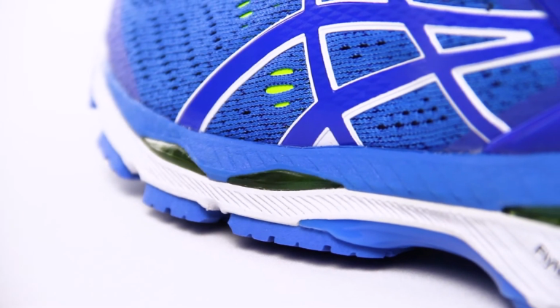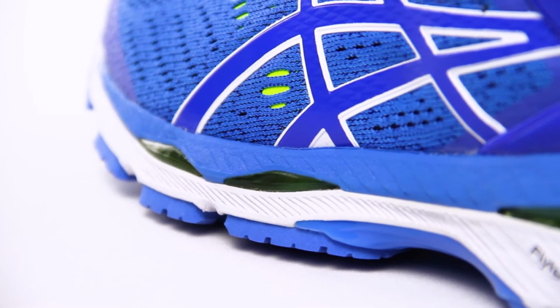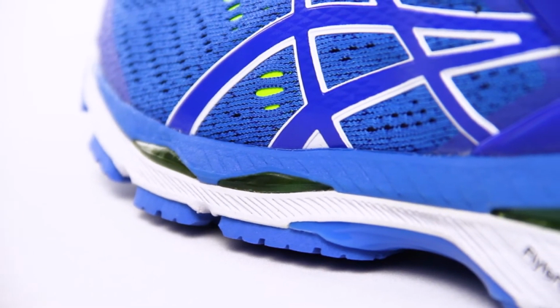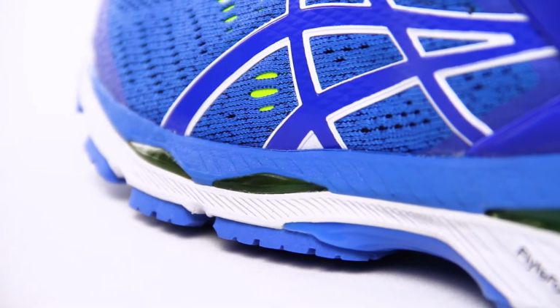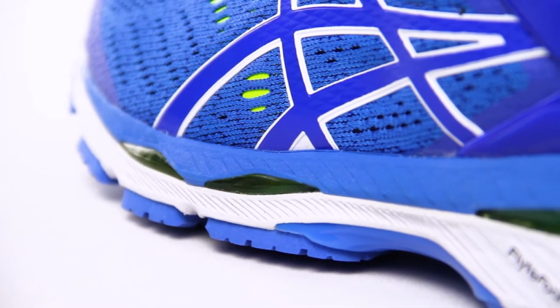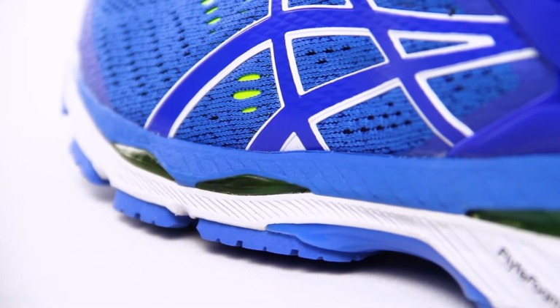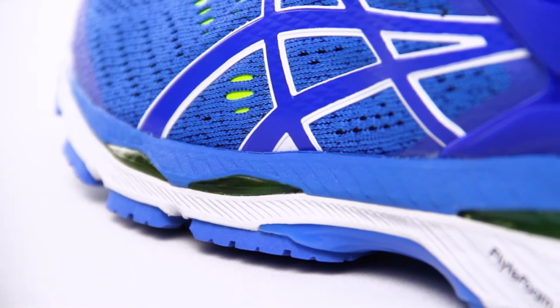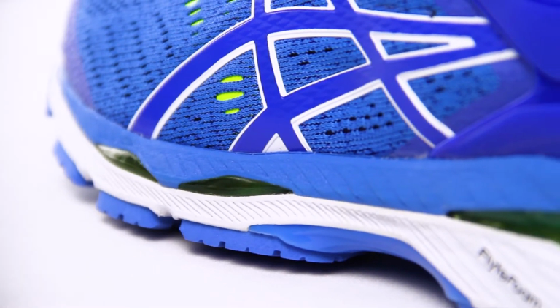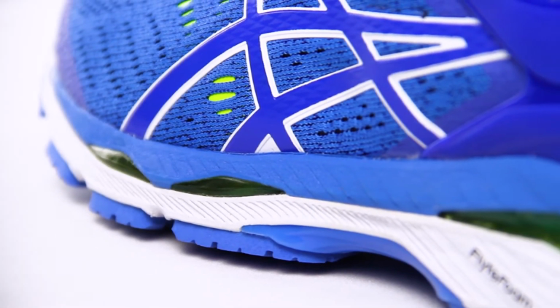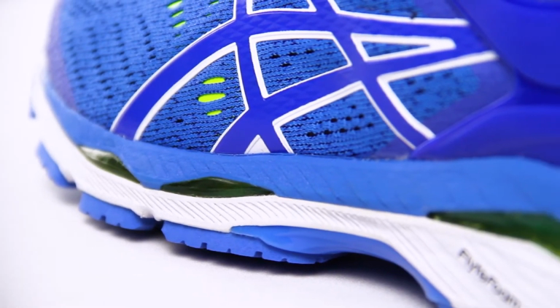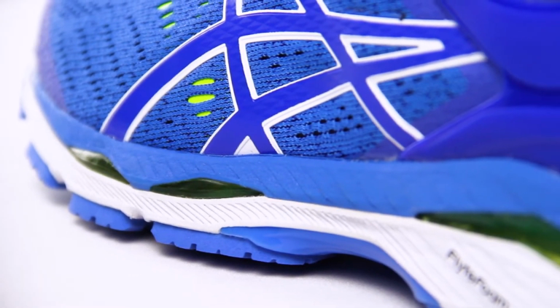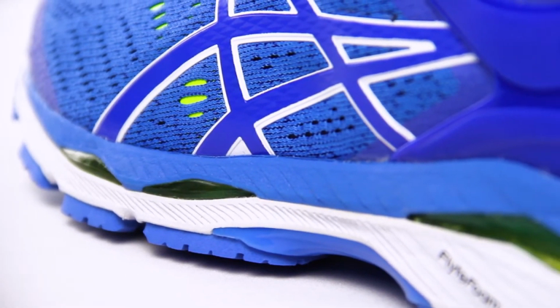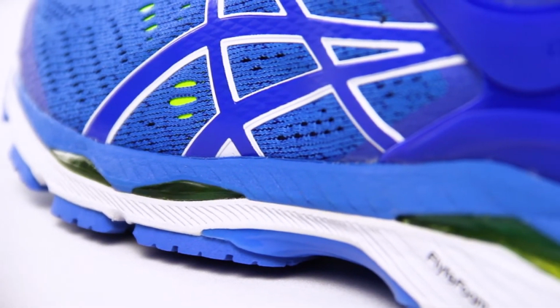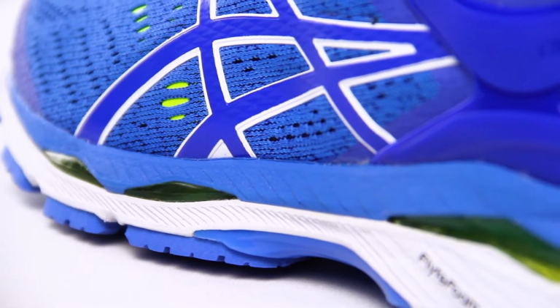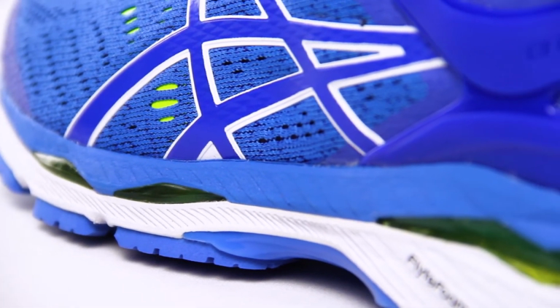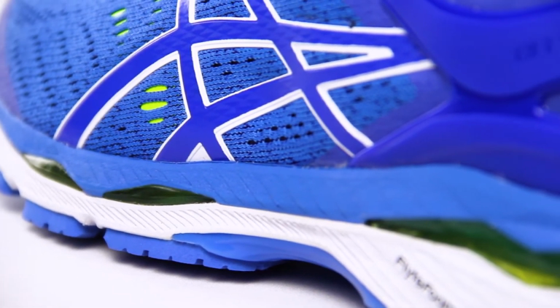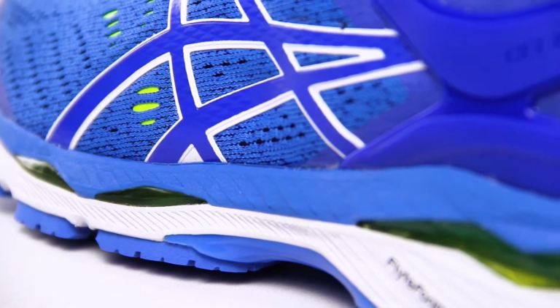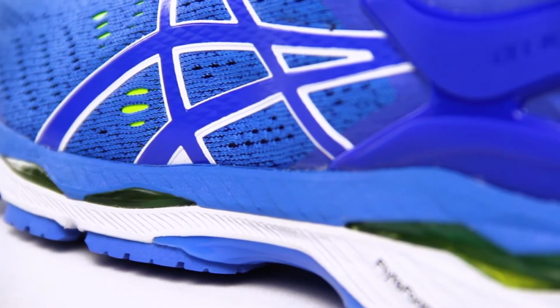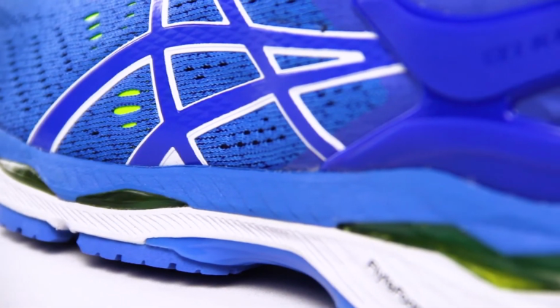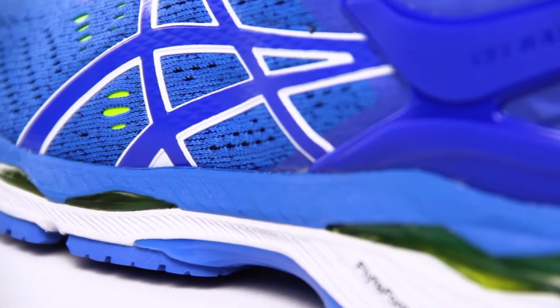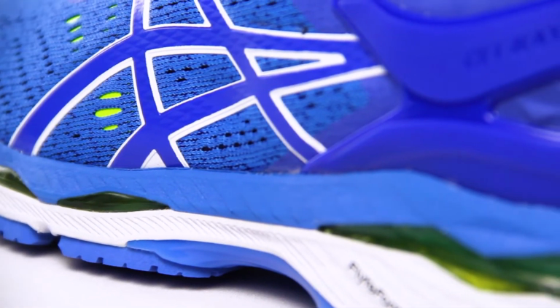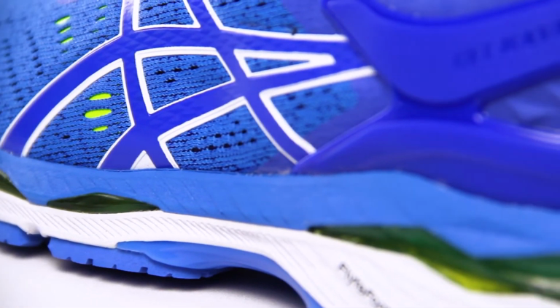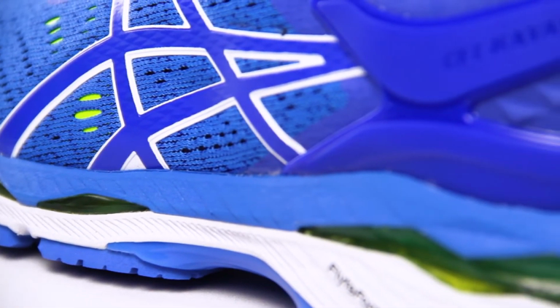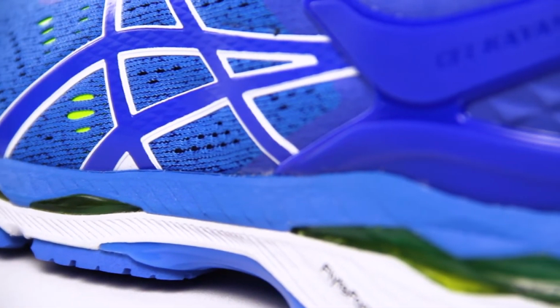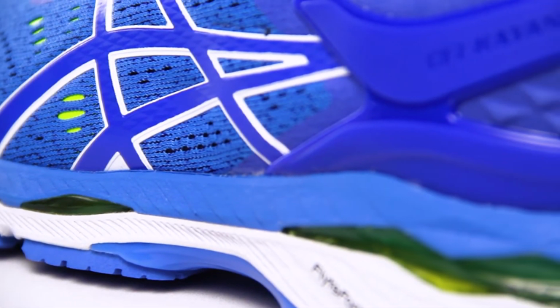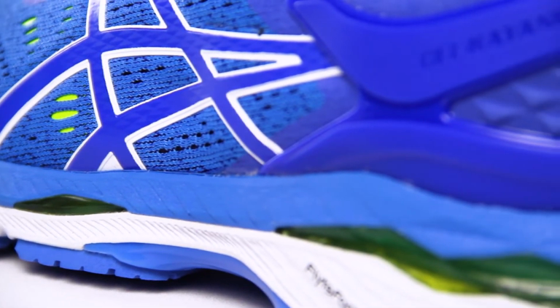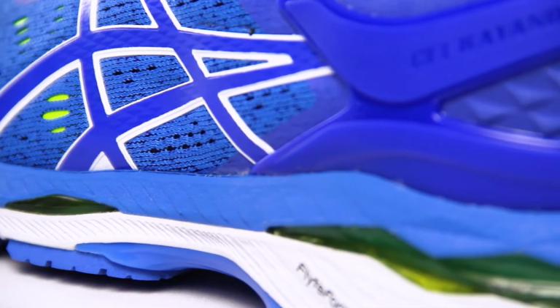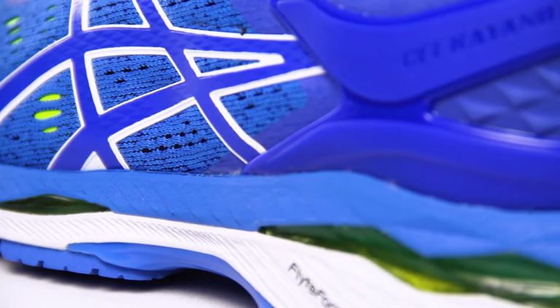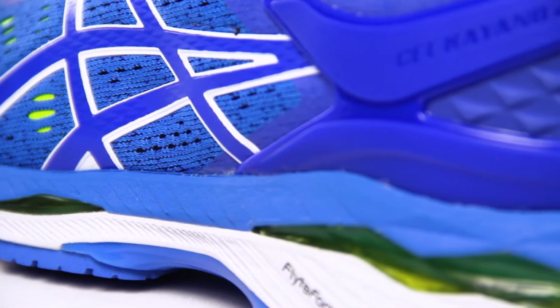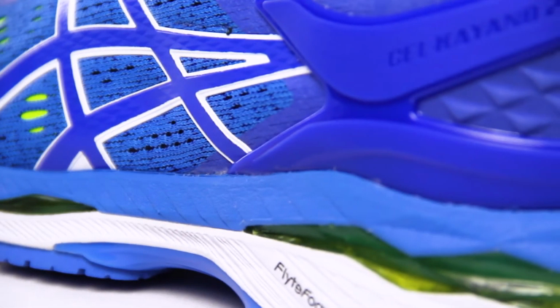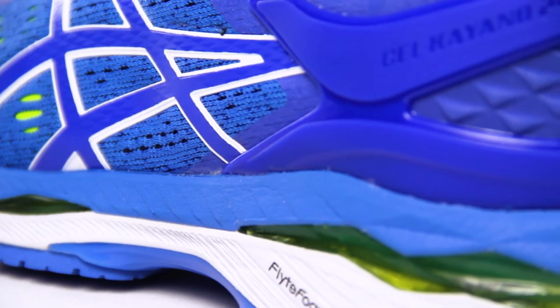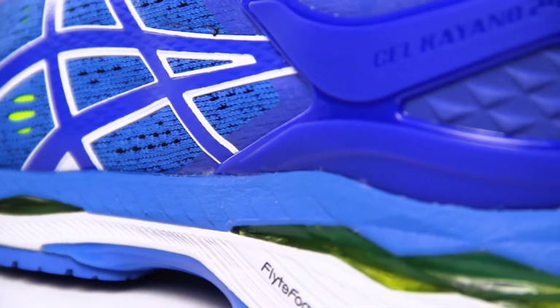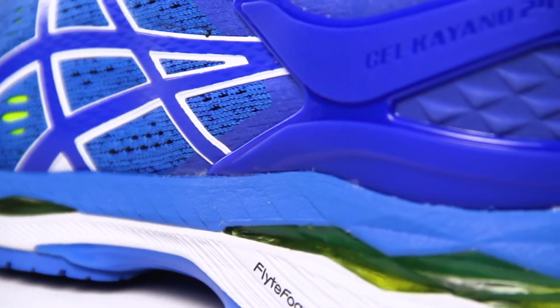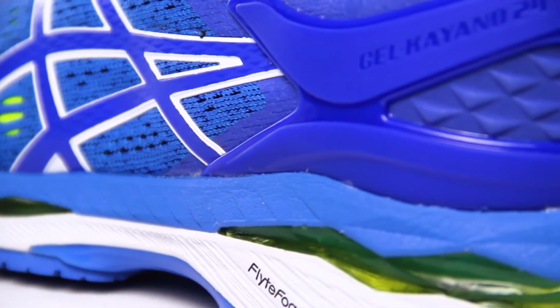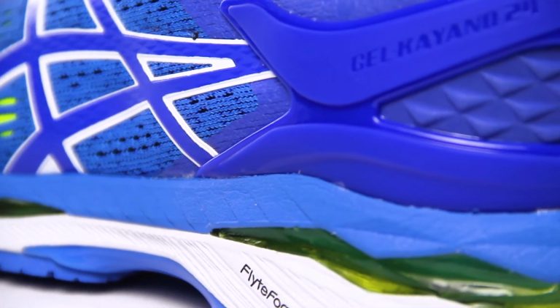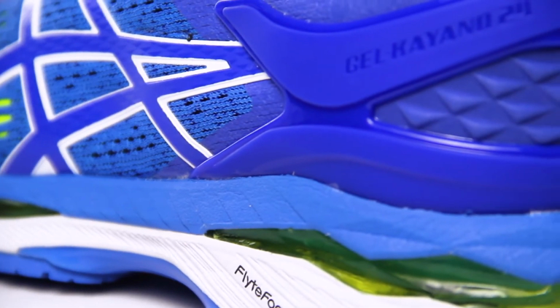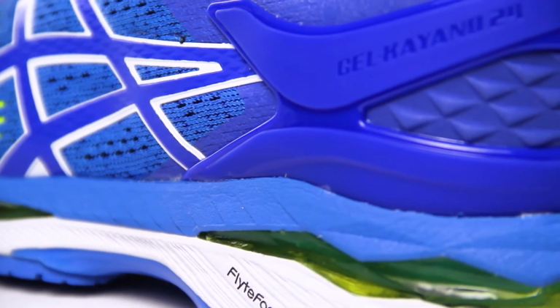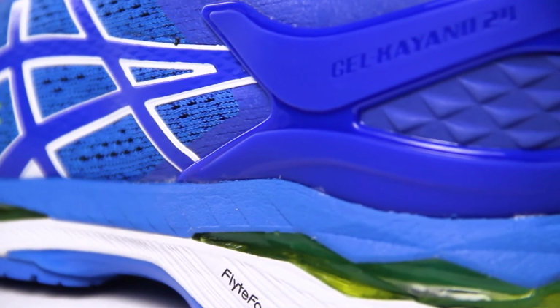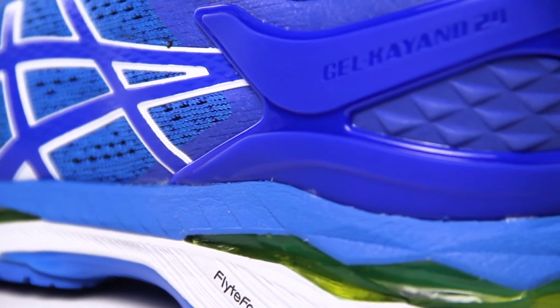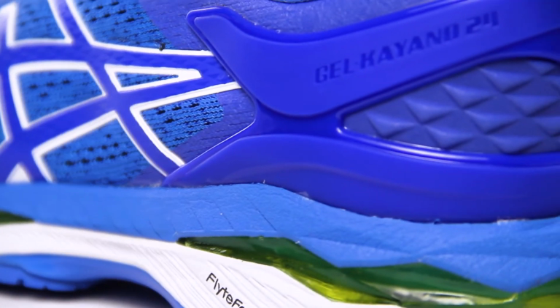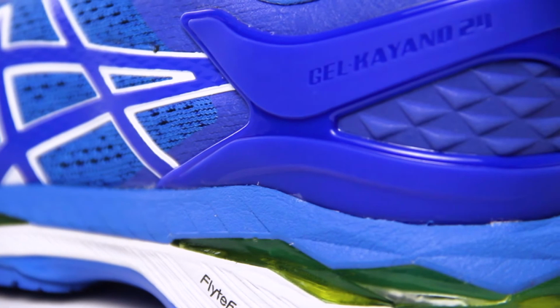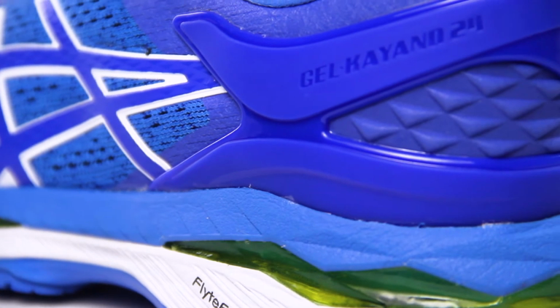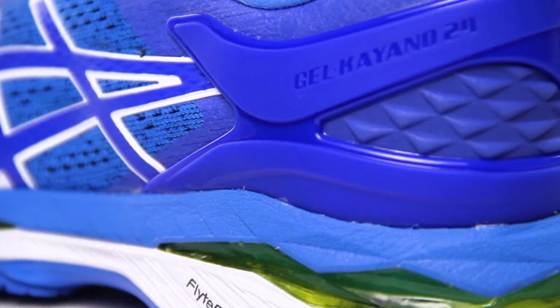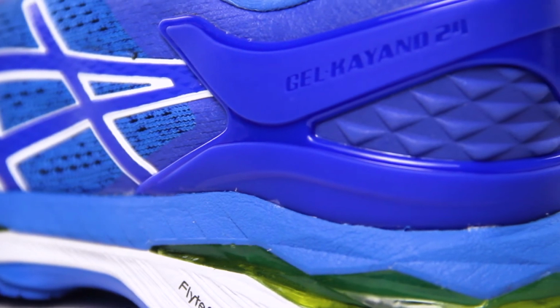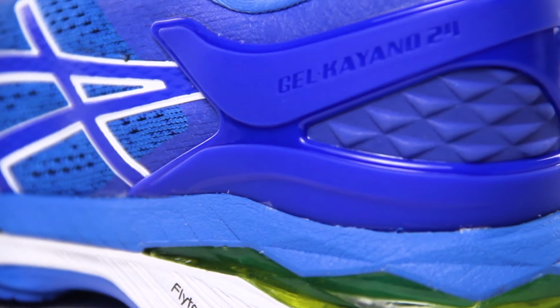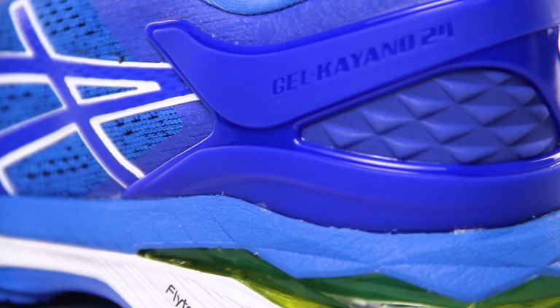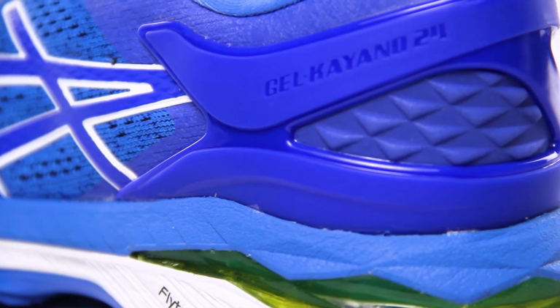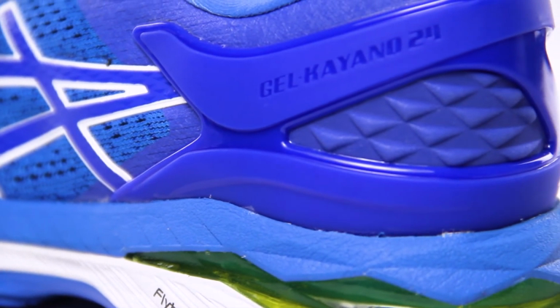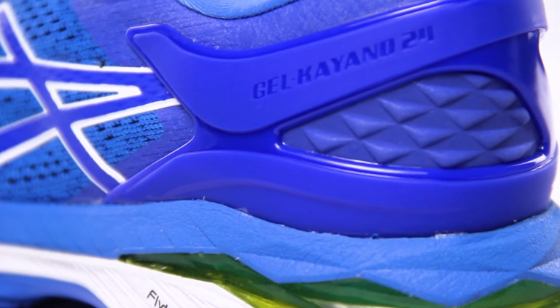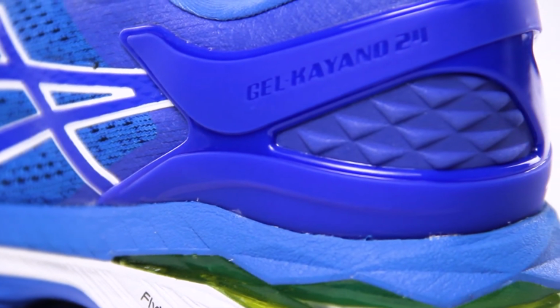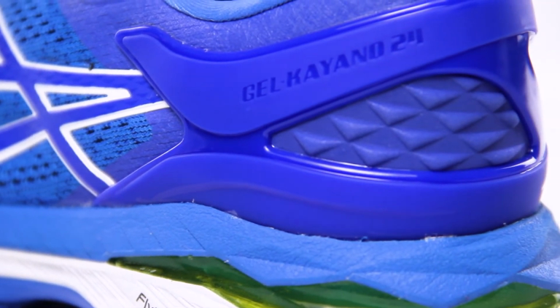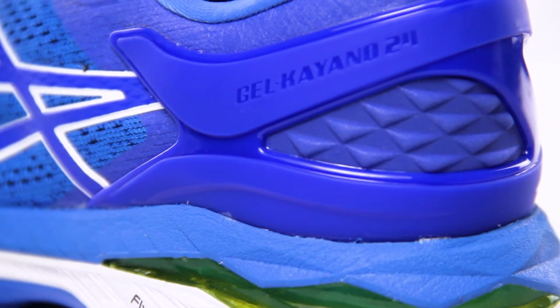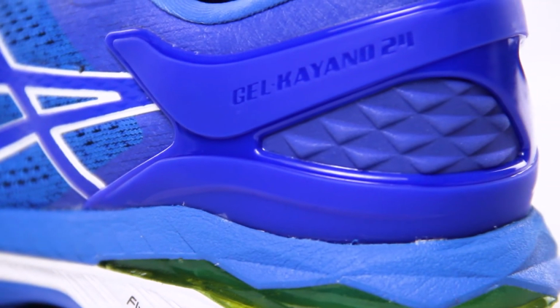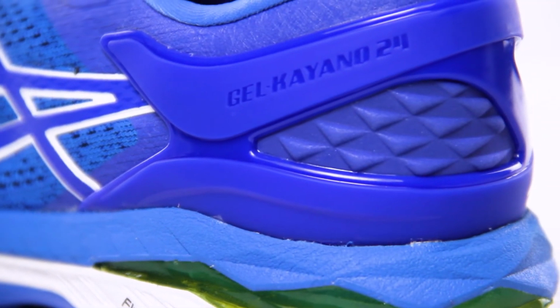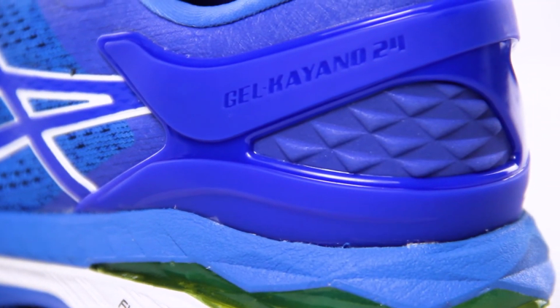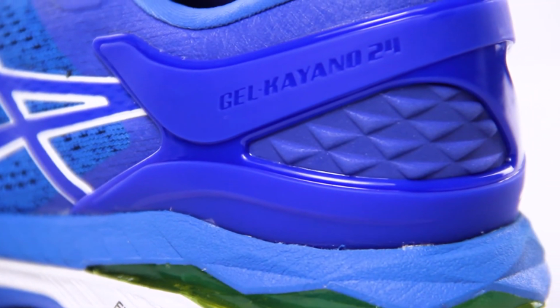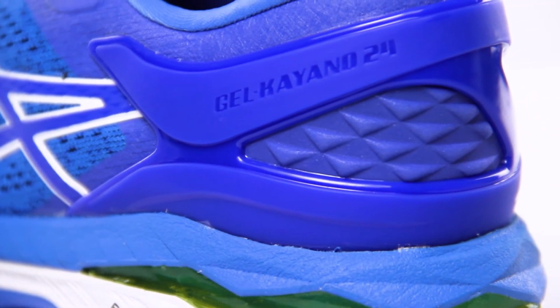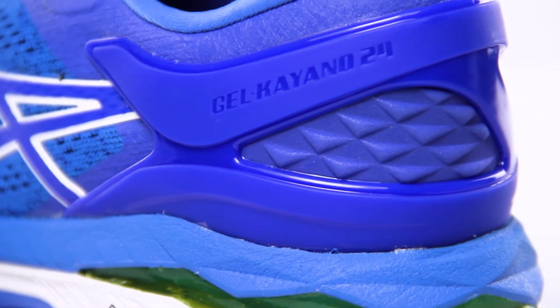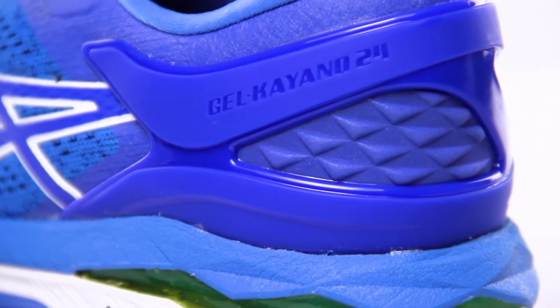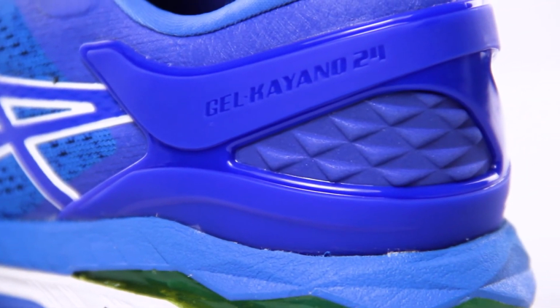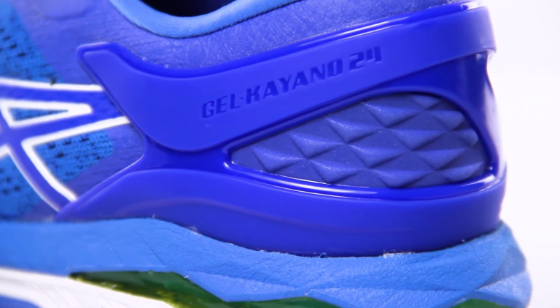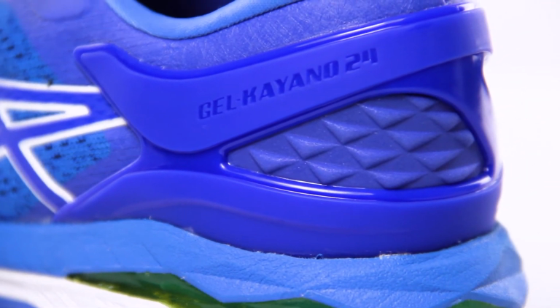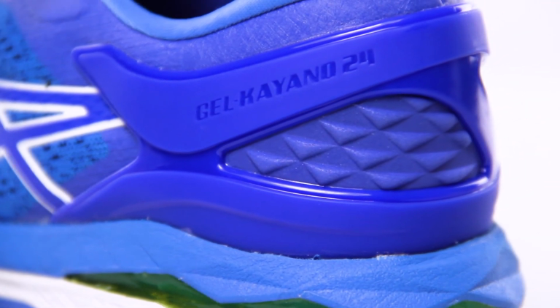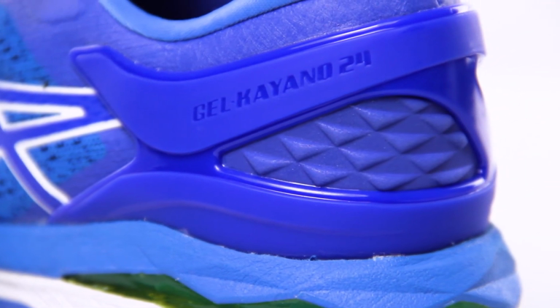The Kayano 24 also features a meta clutch exoskeletal heel counter, giving you improved support and heel fitting.